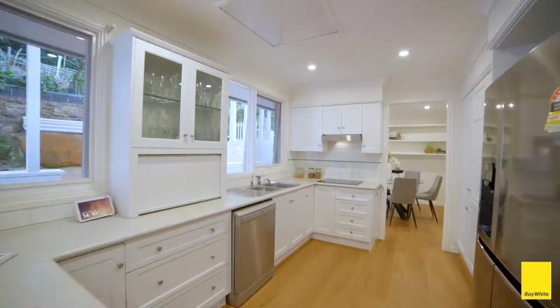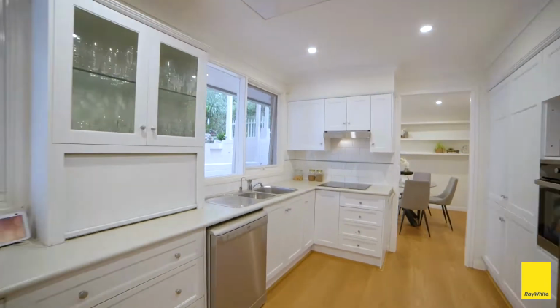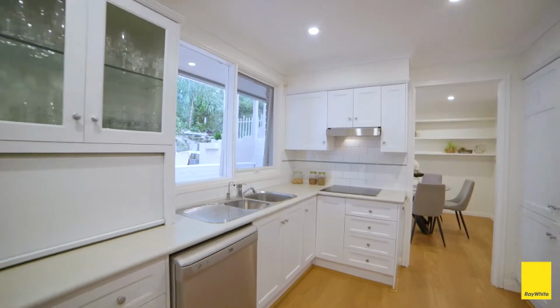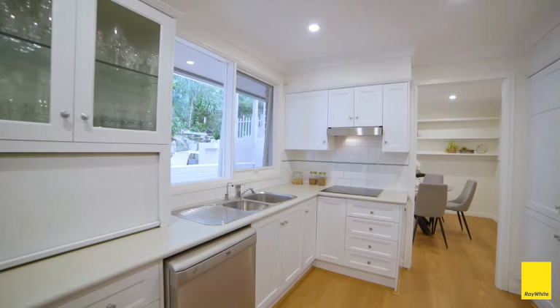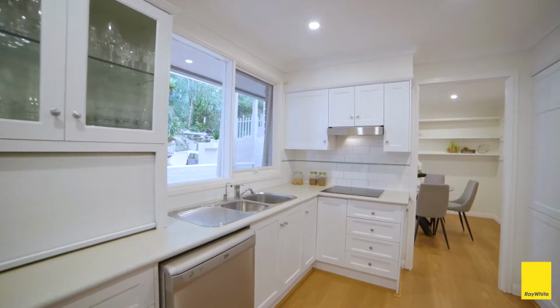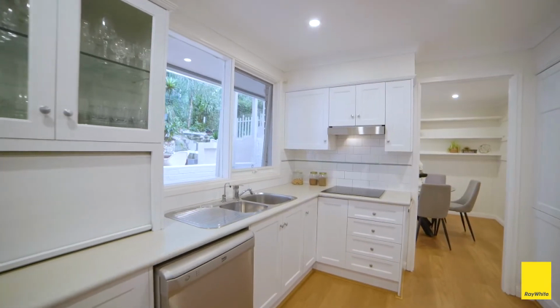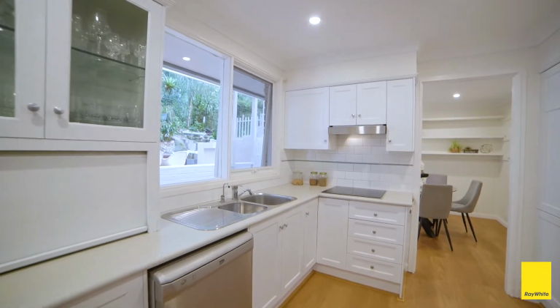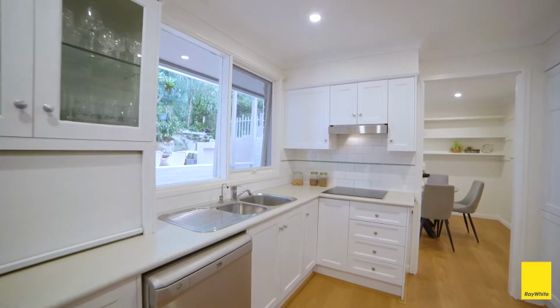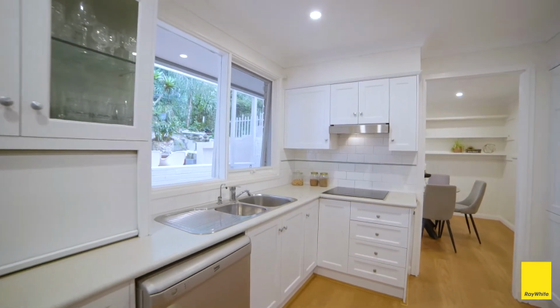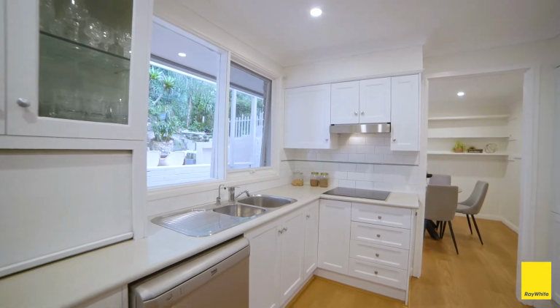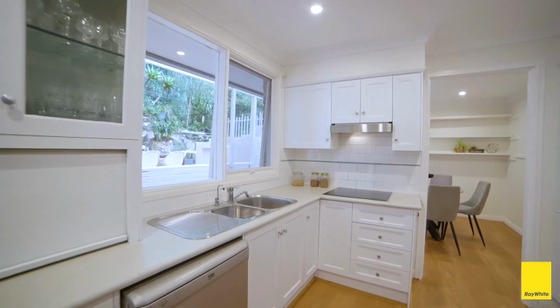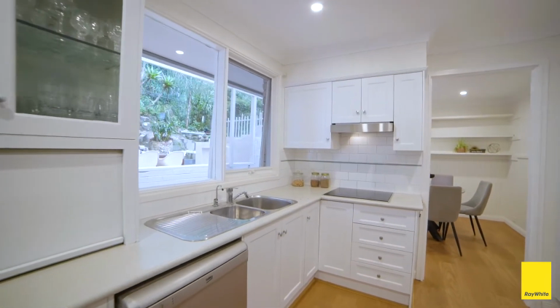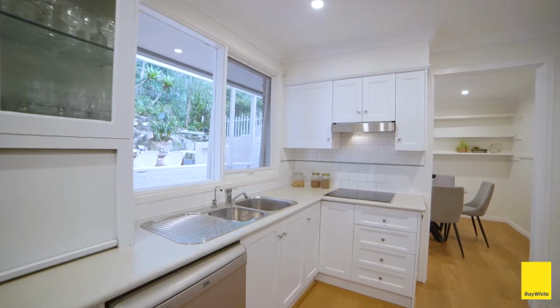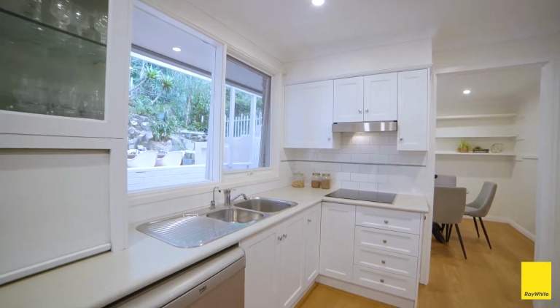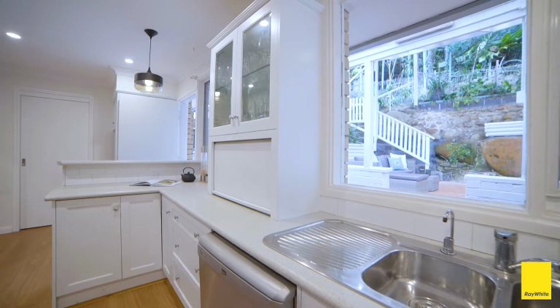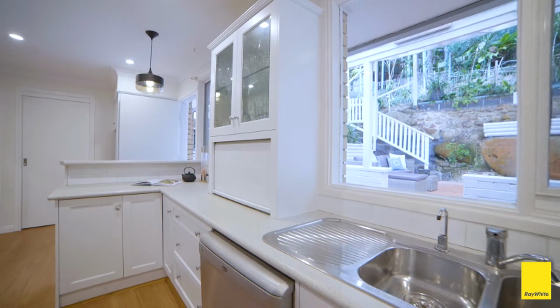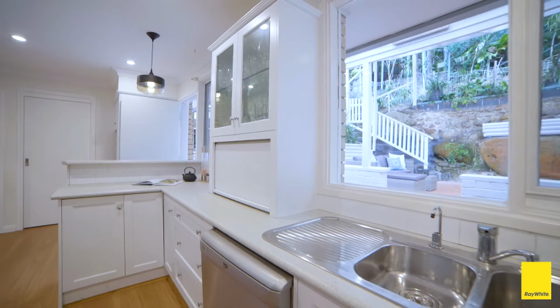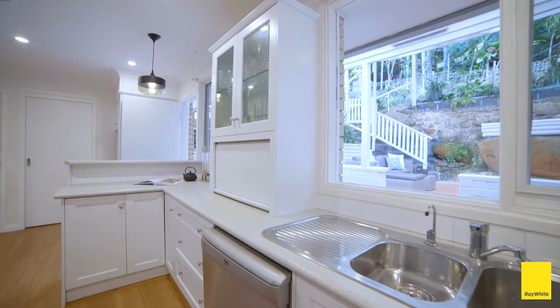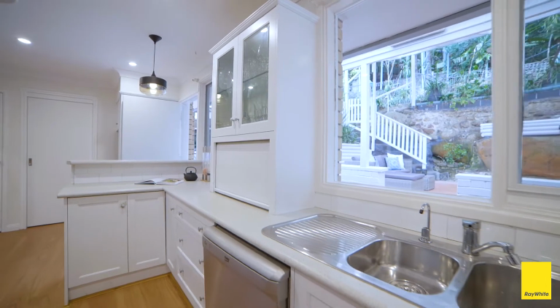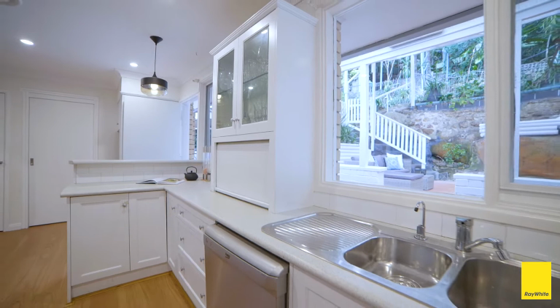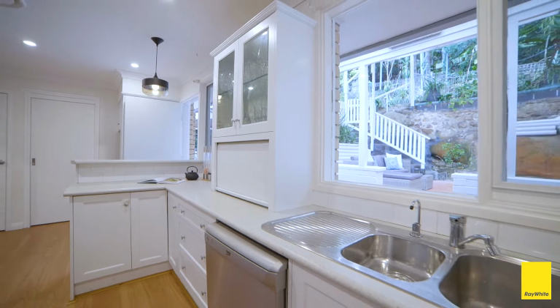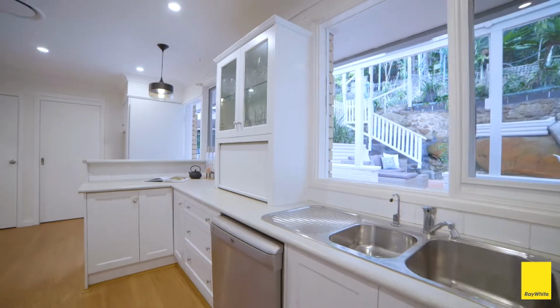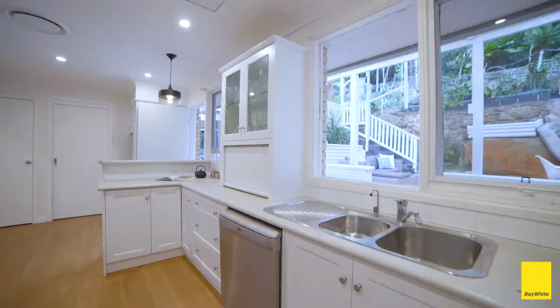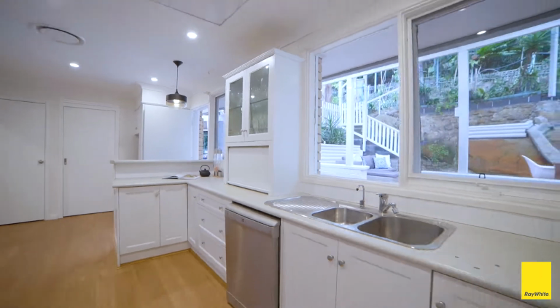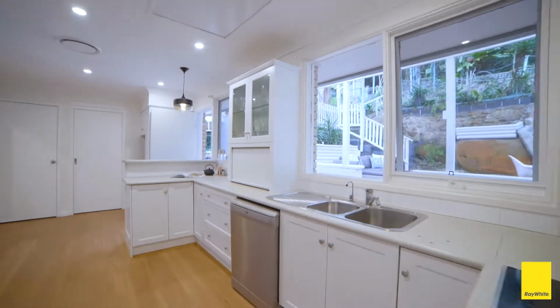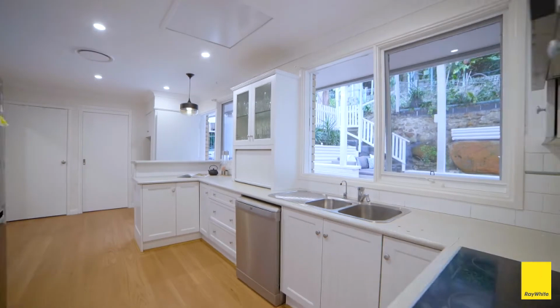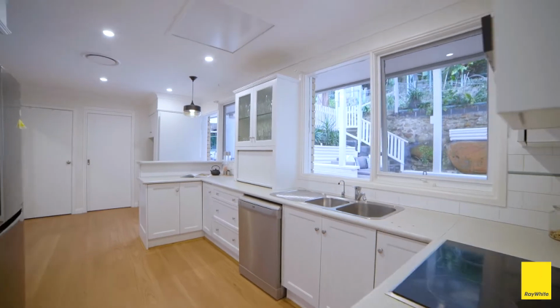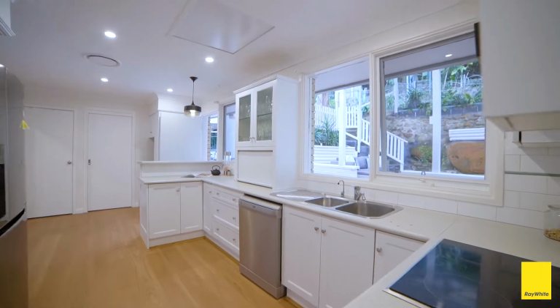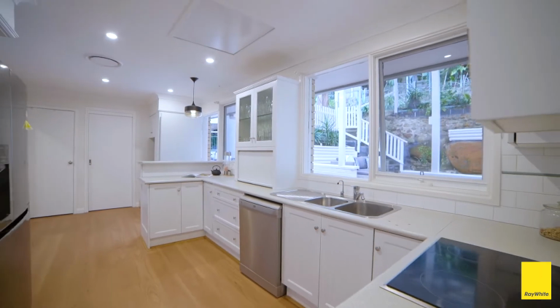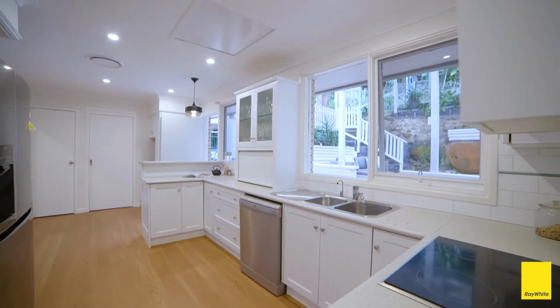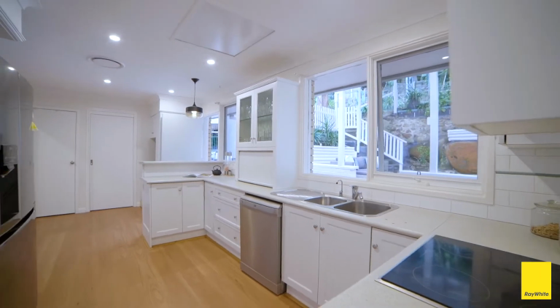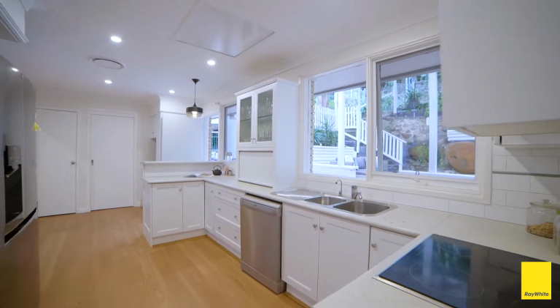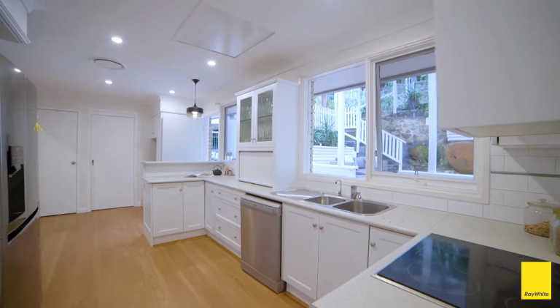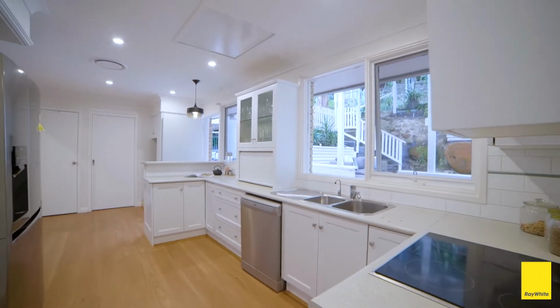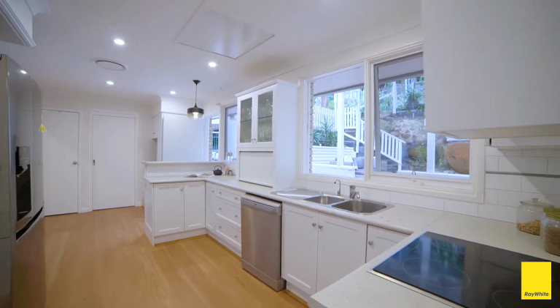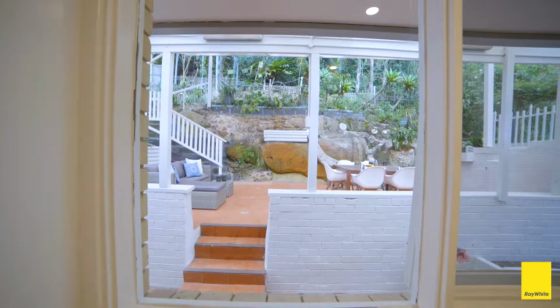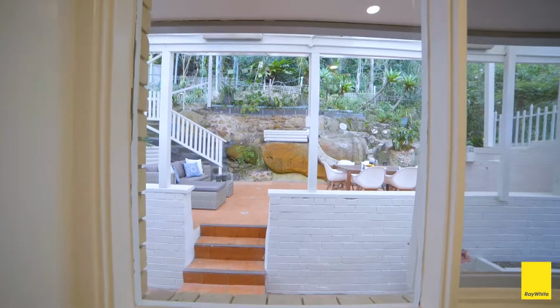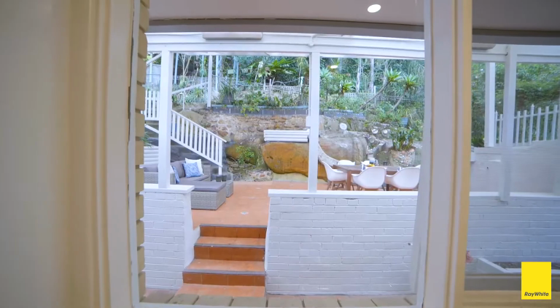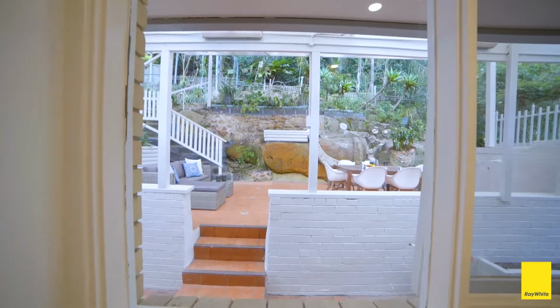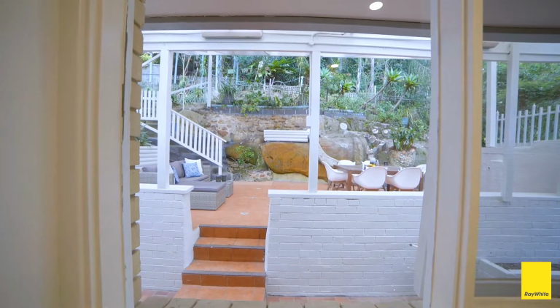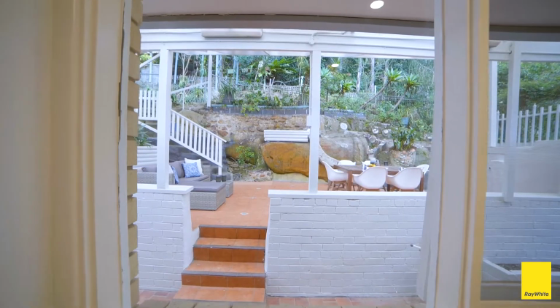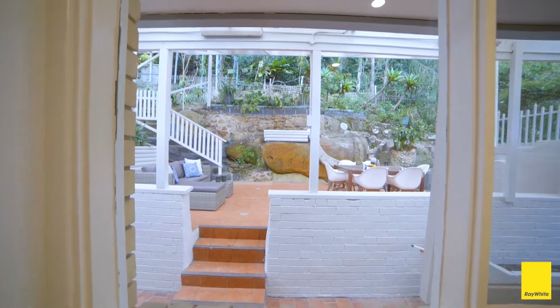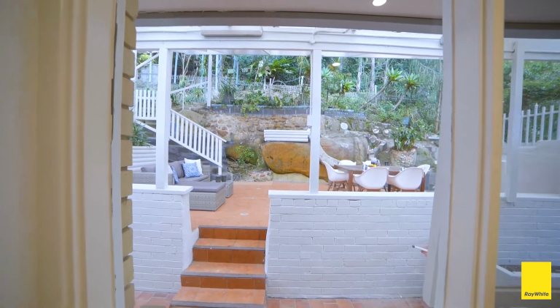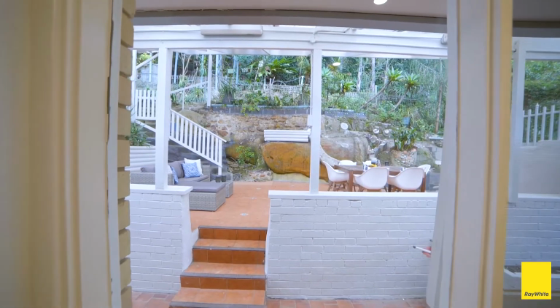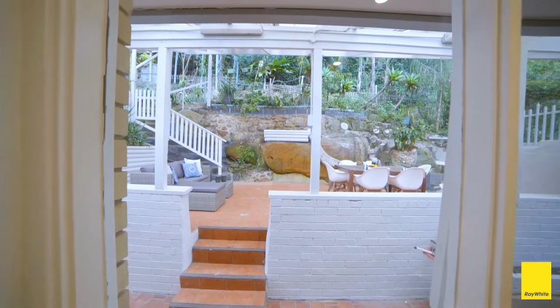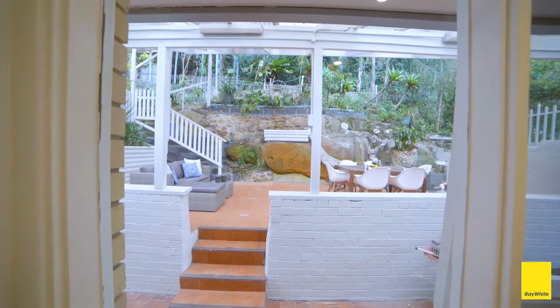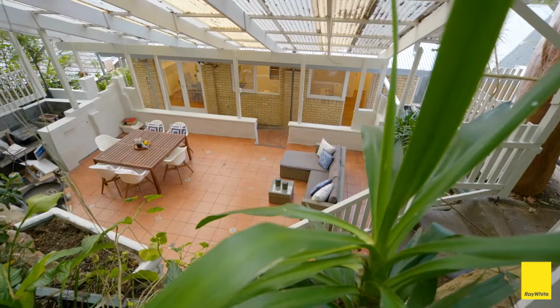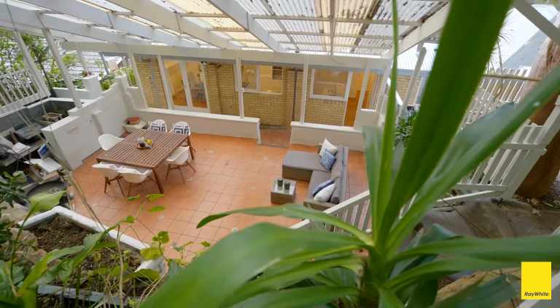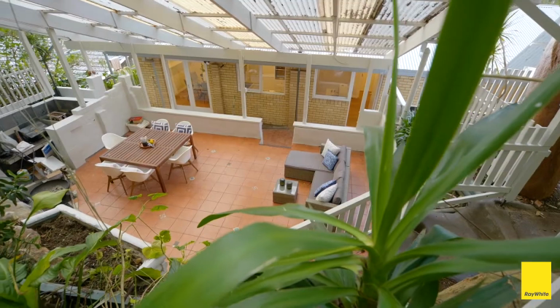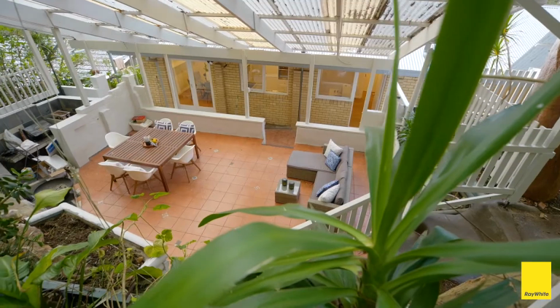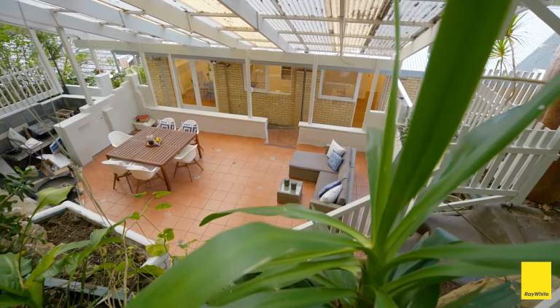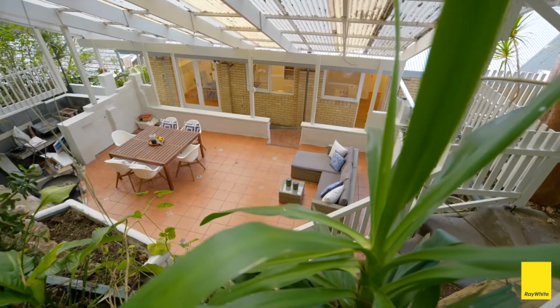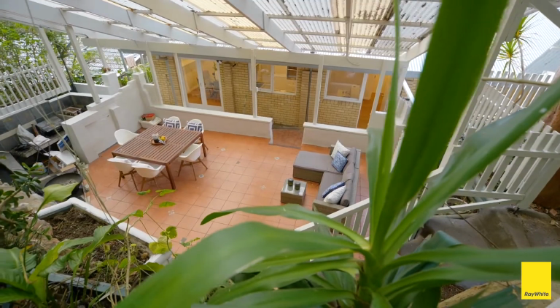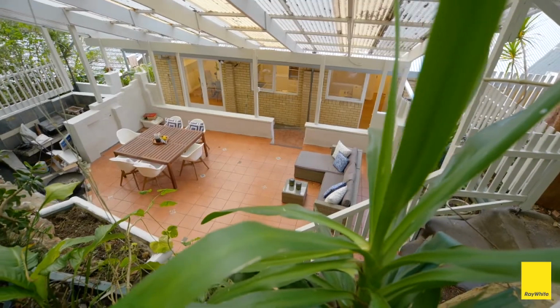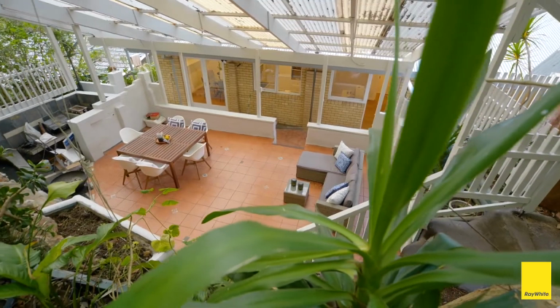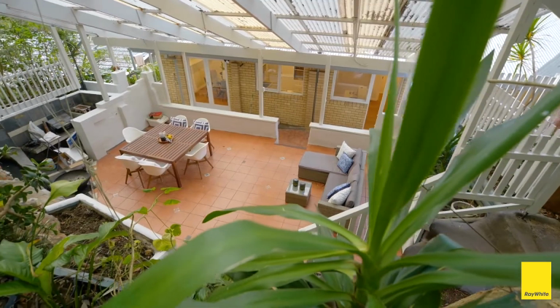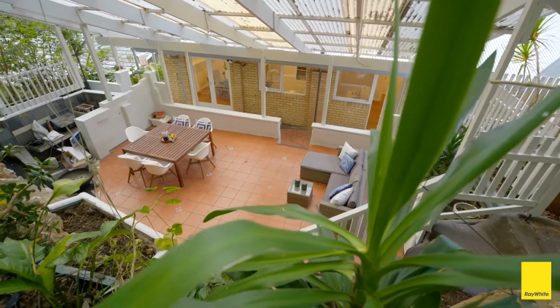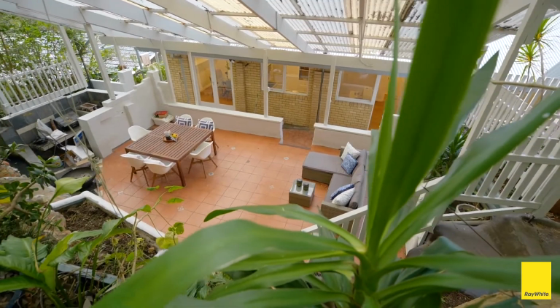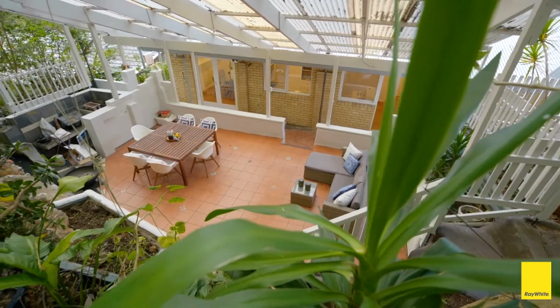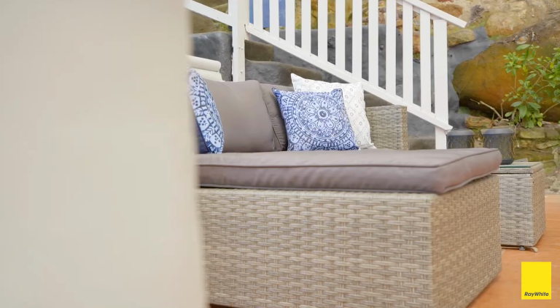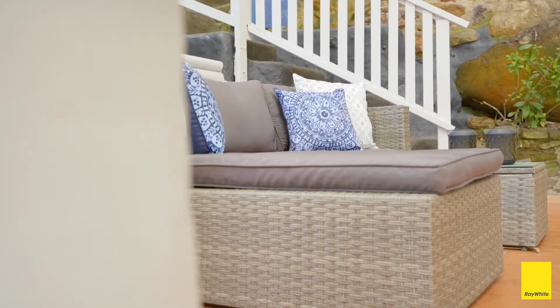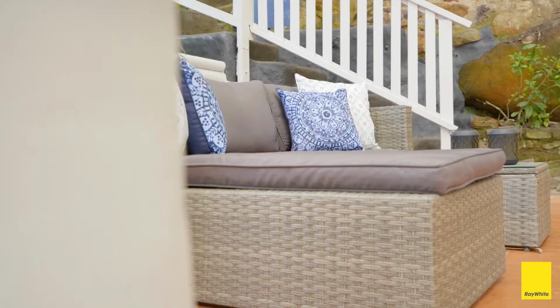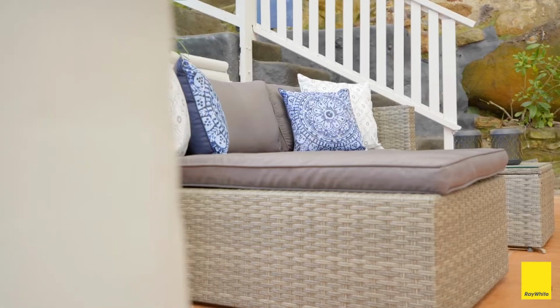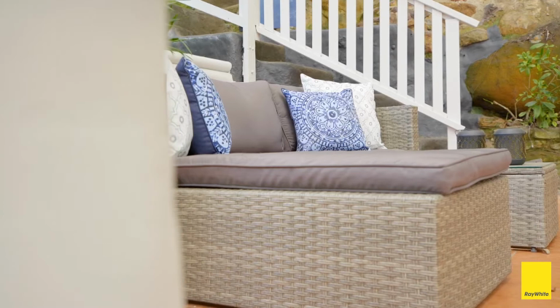Watch the children from the kitchen as they play in the huge undercover all-weather area, also perfect for entertaining.